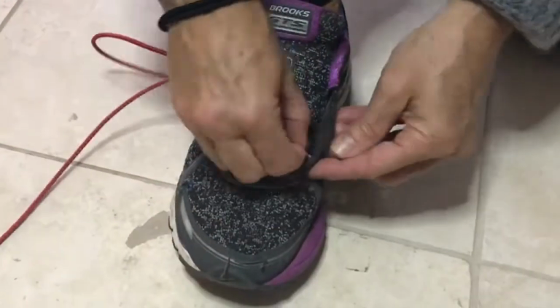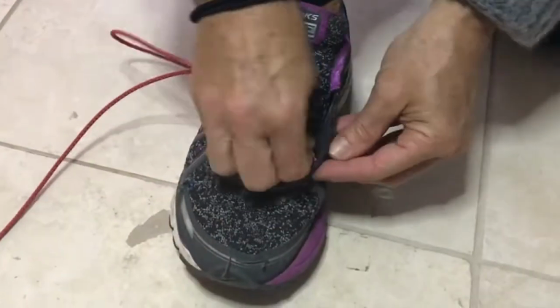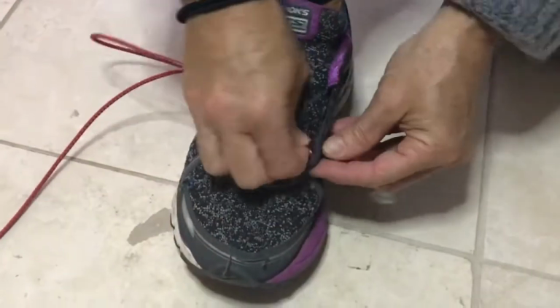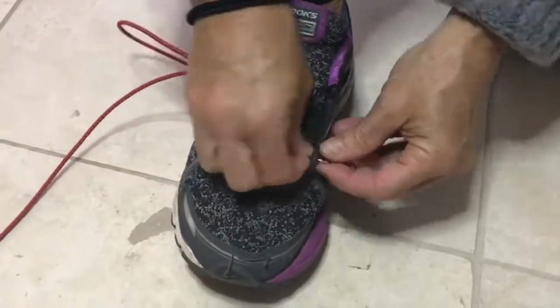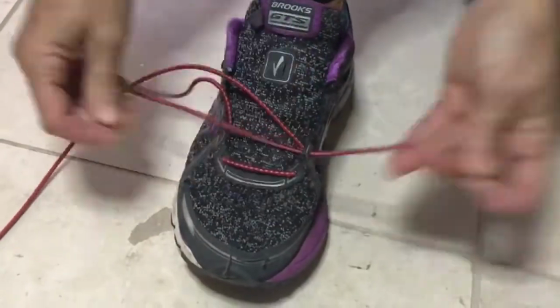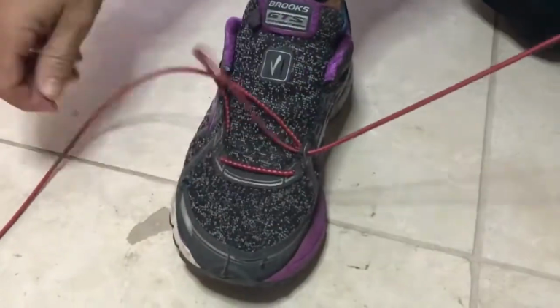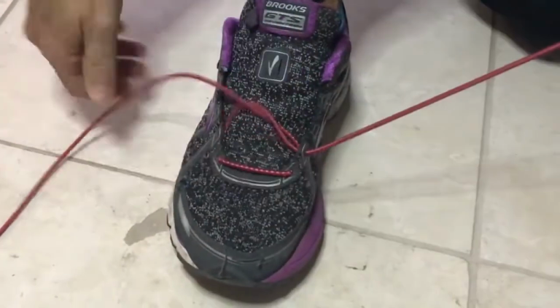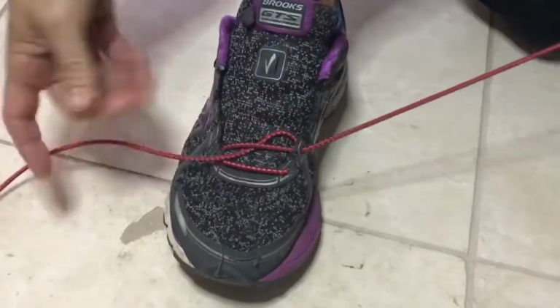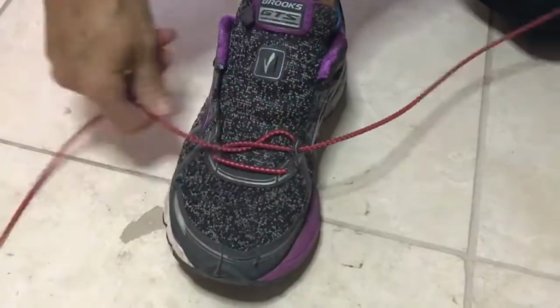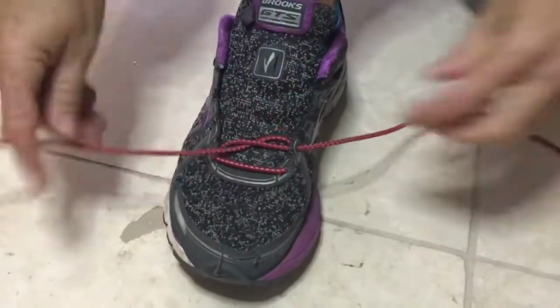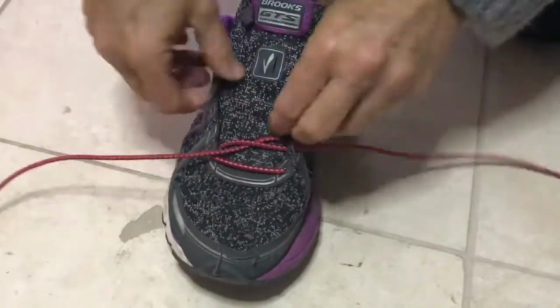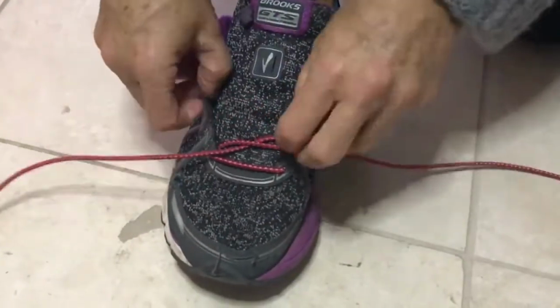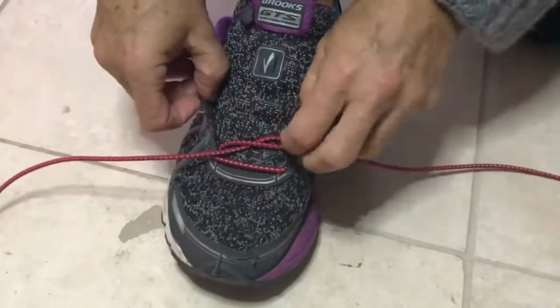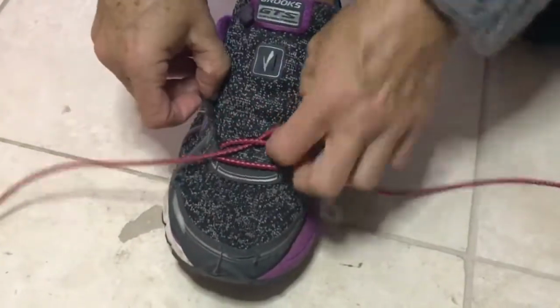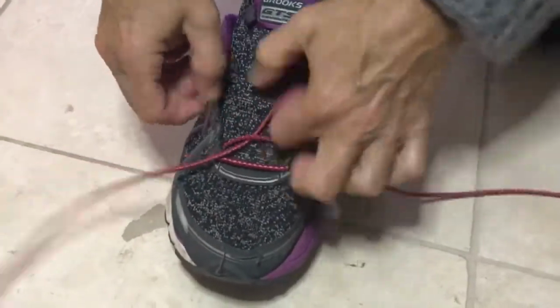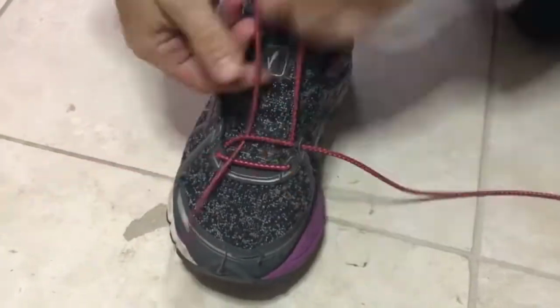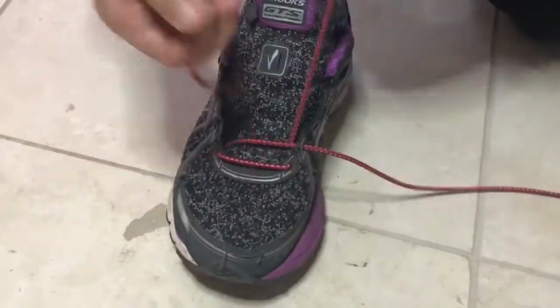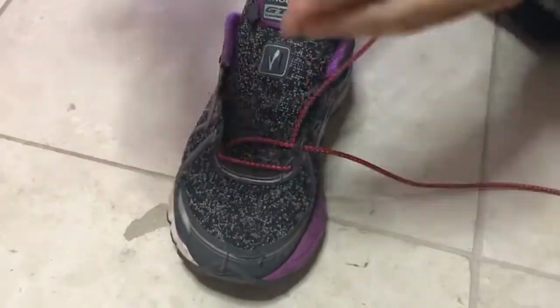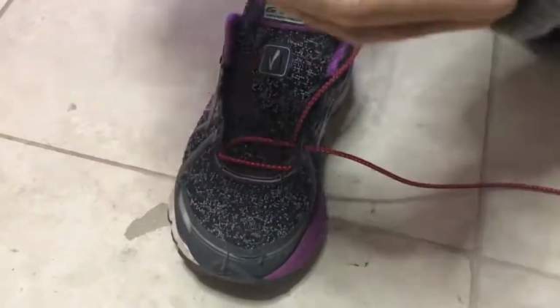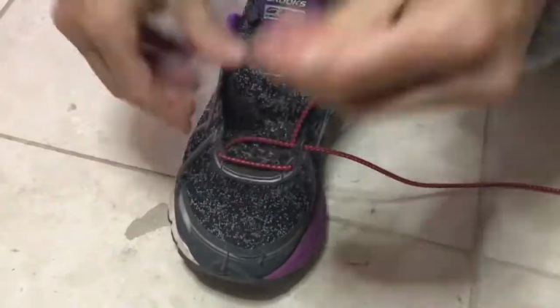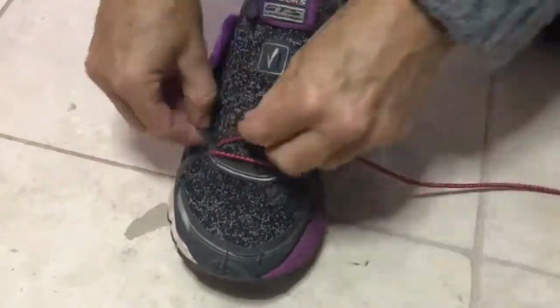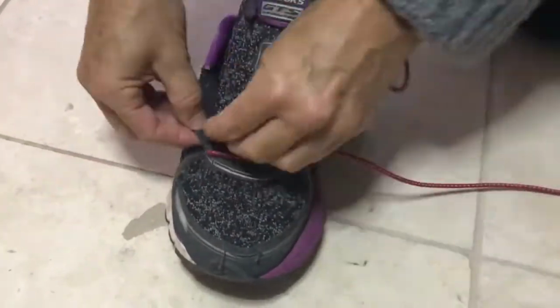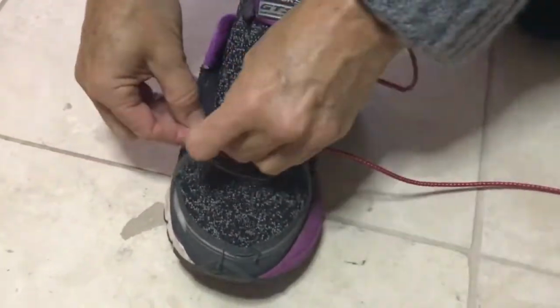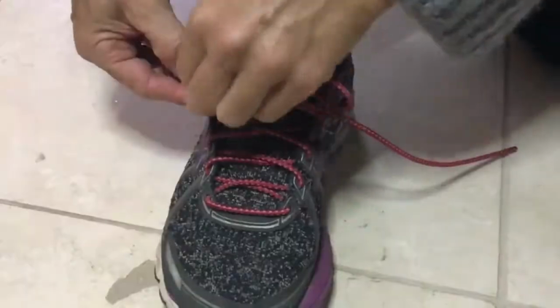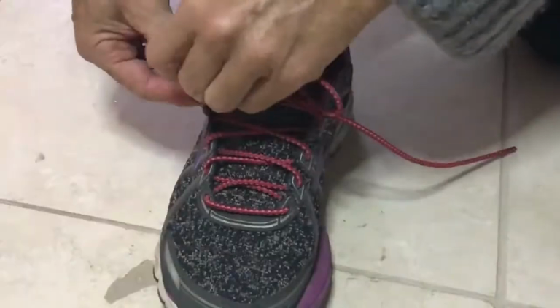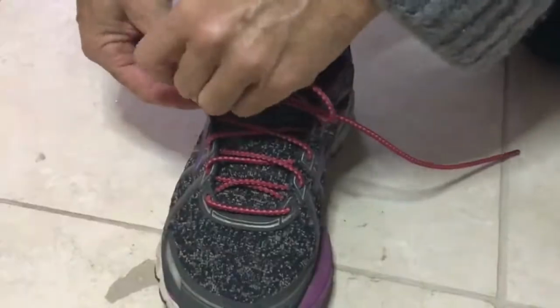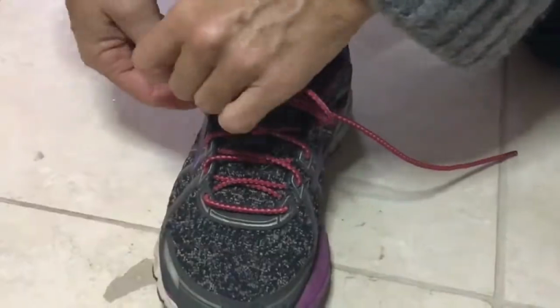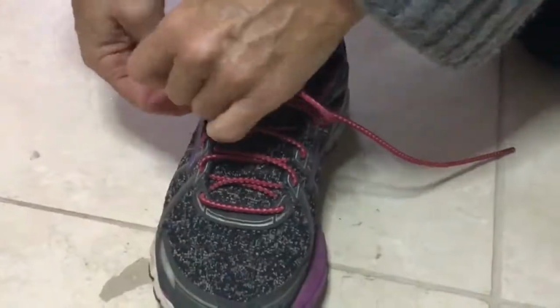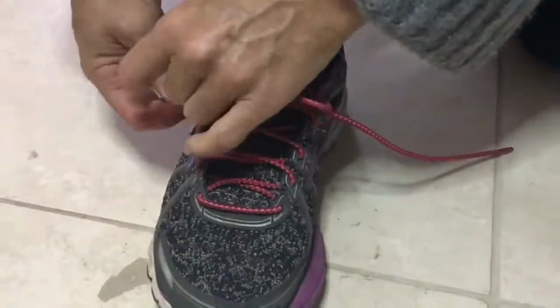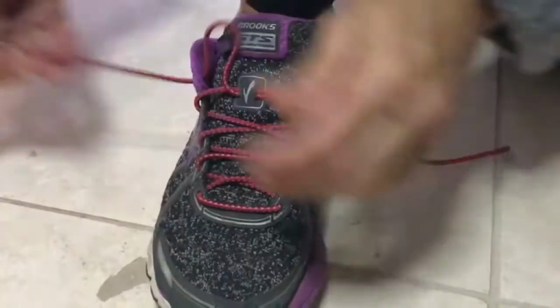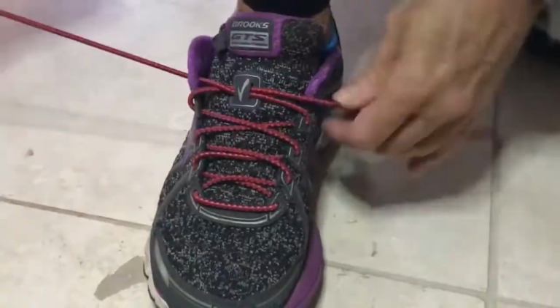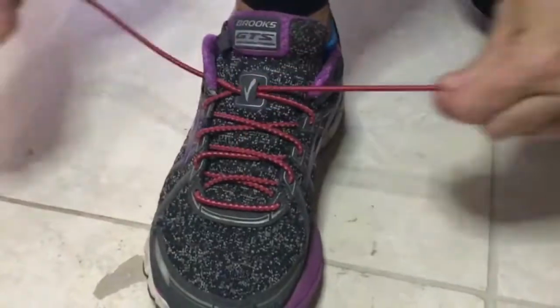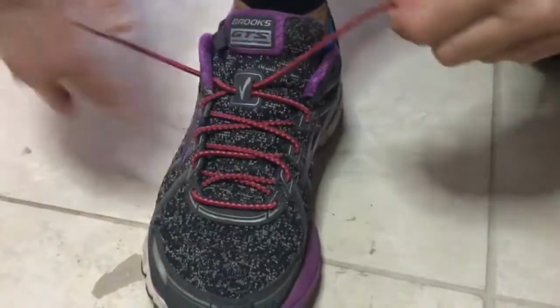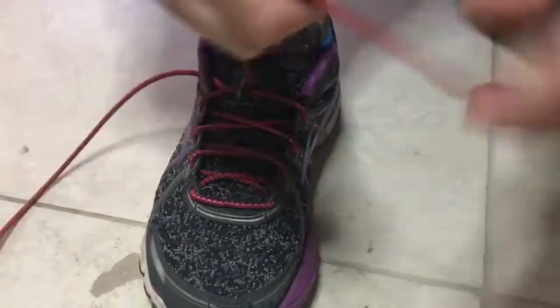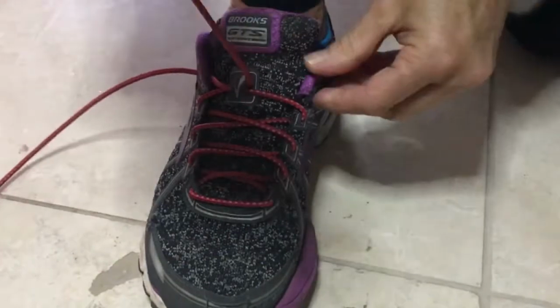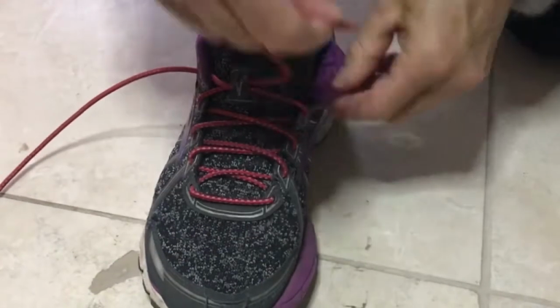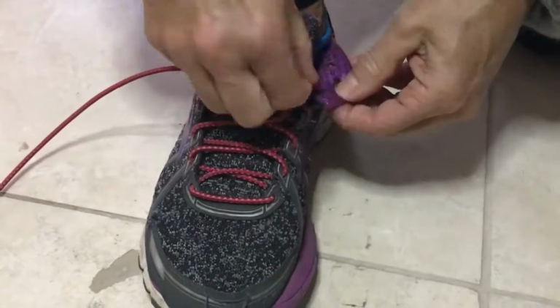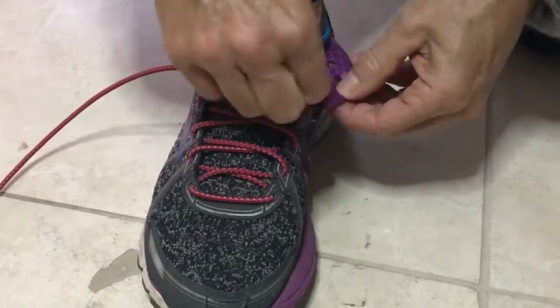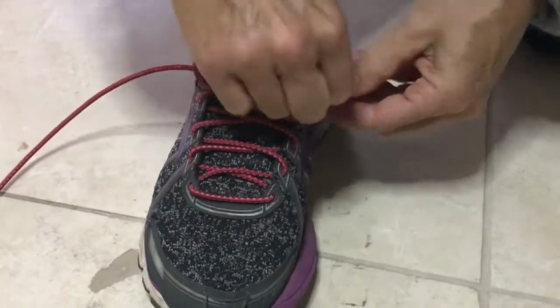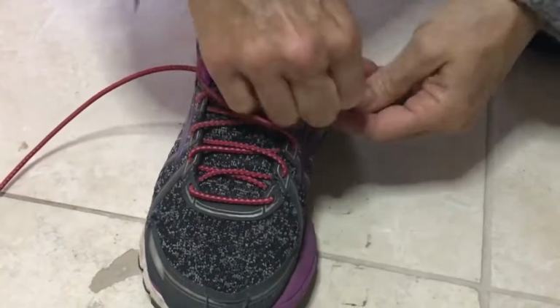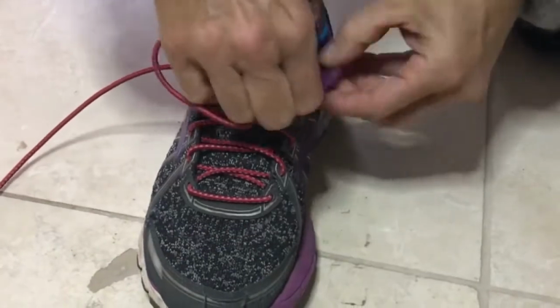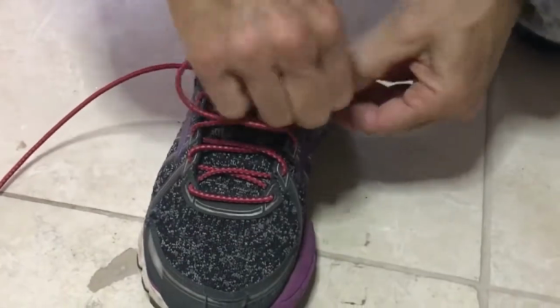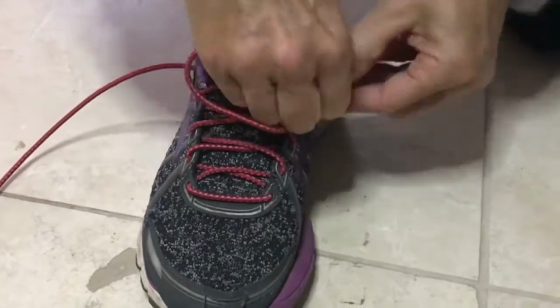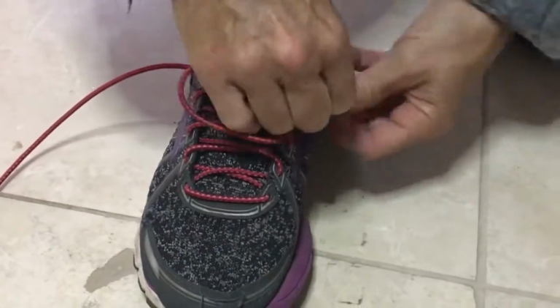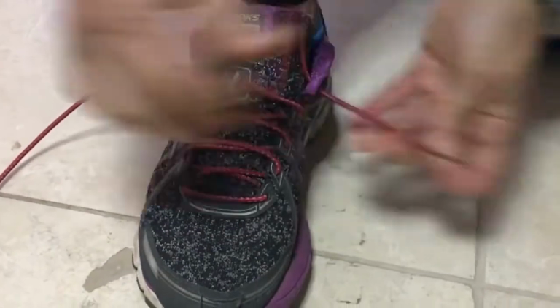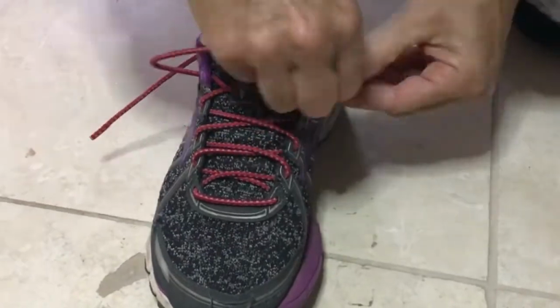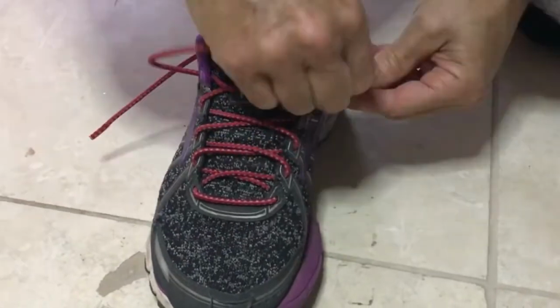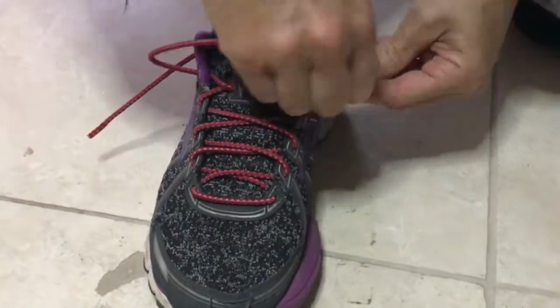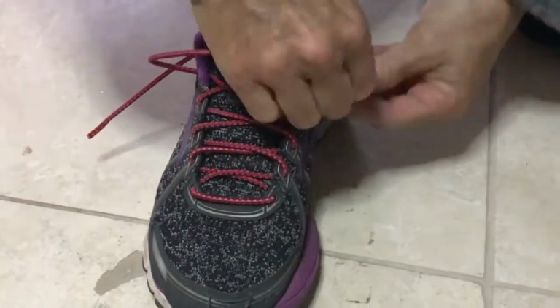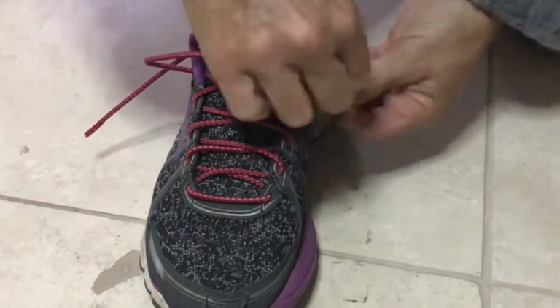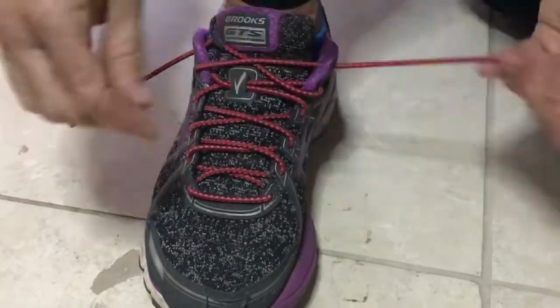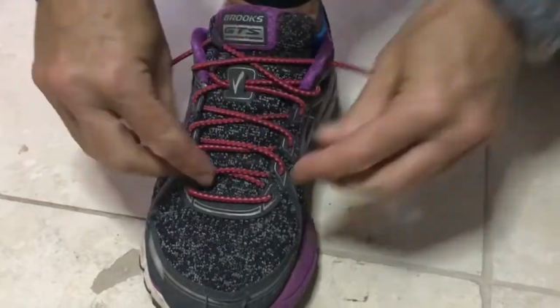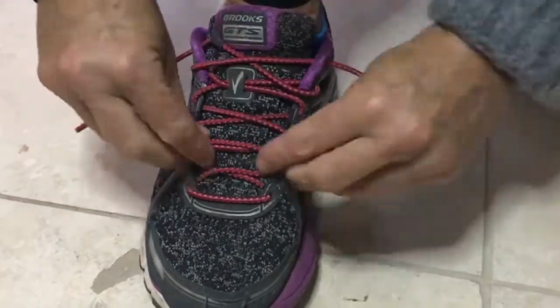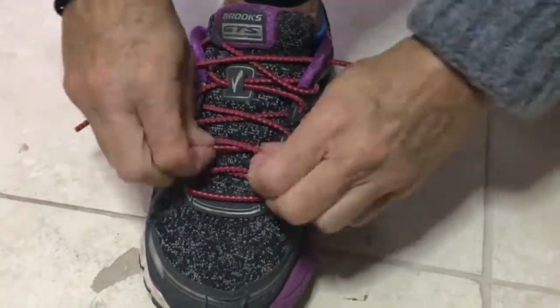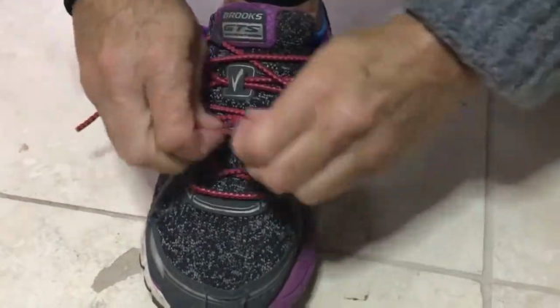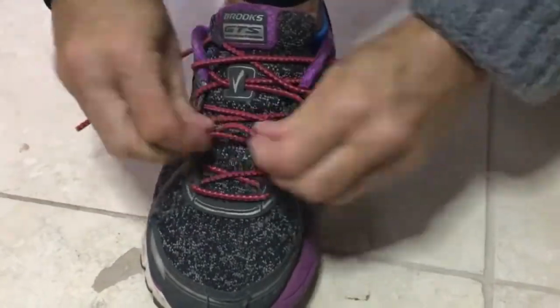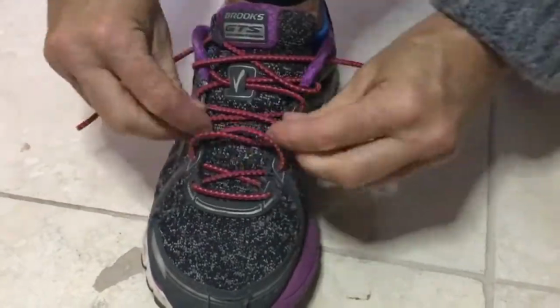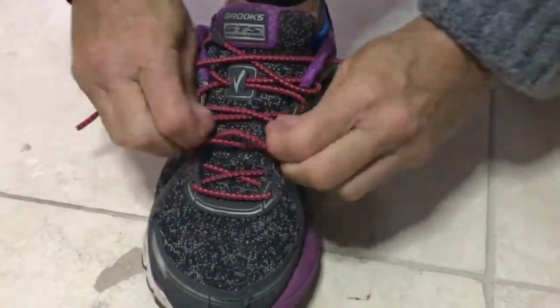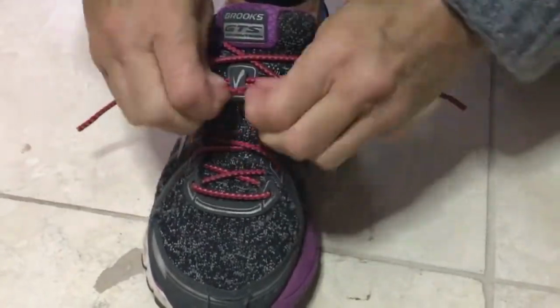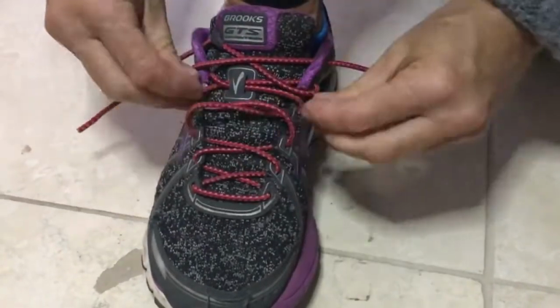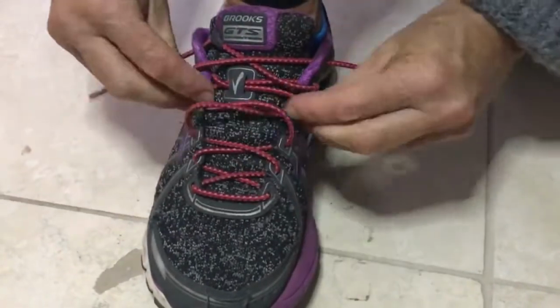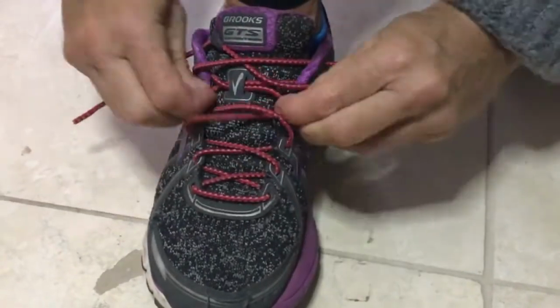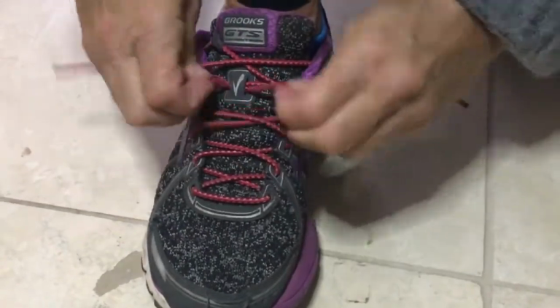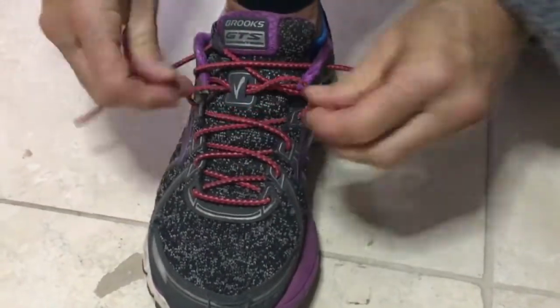Thread your laces through your shoes following the path of the lace you've taken out, all the way to the top, and then adjust.